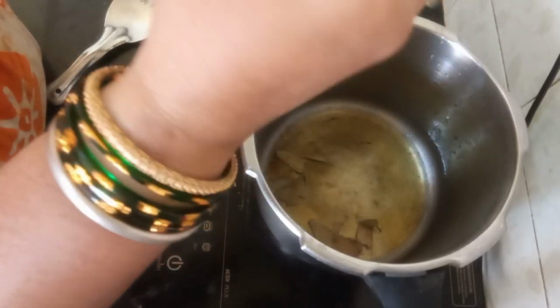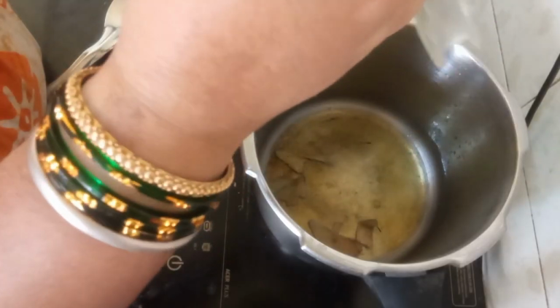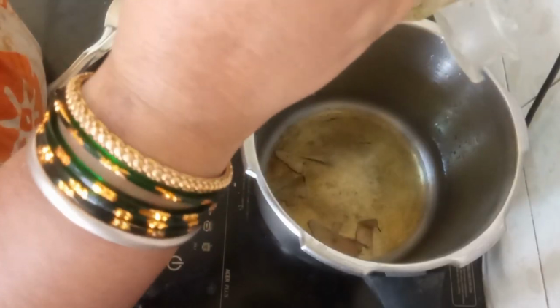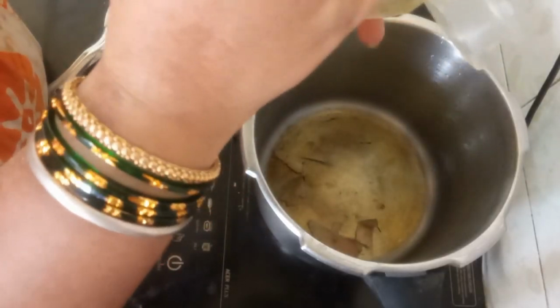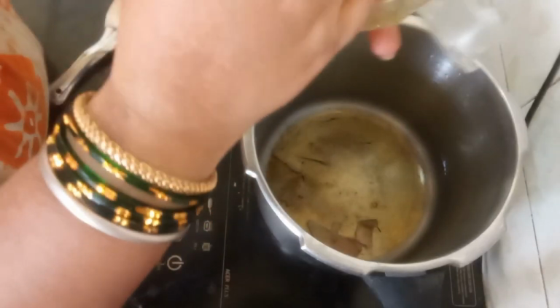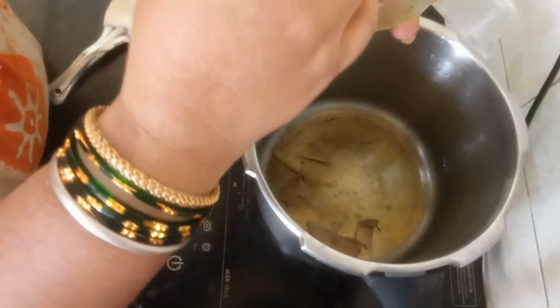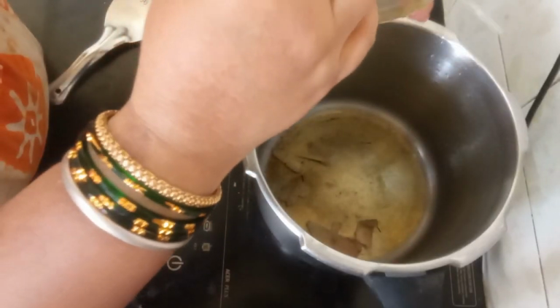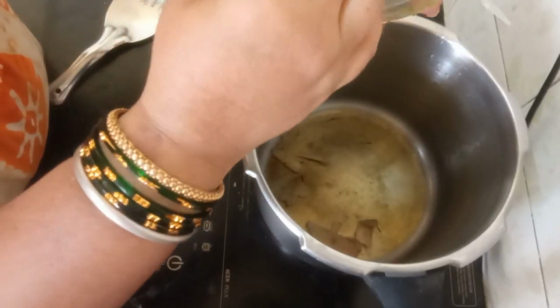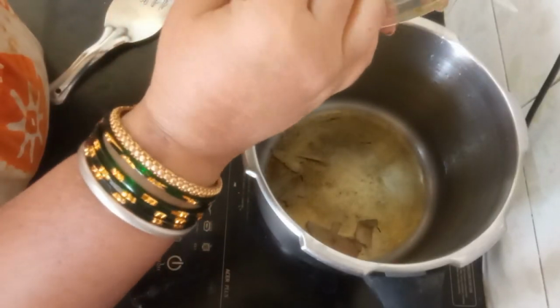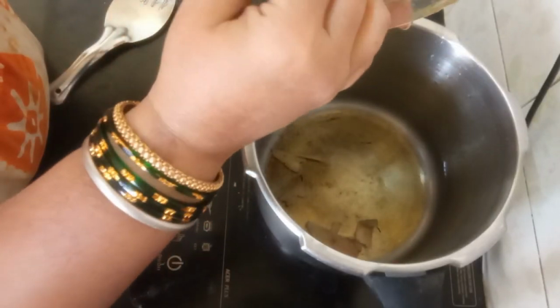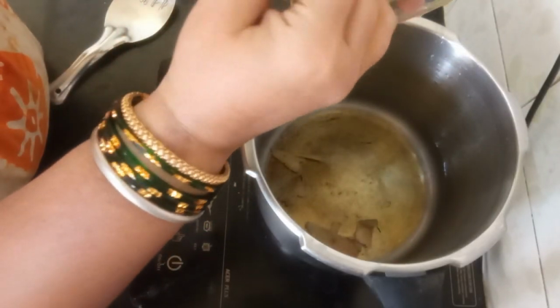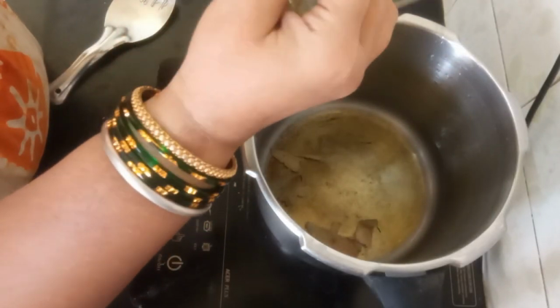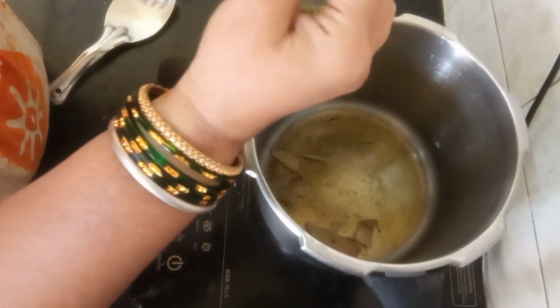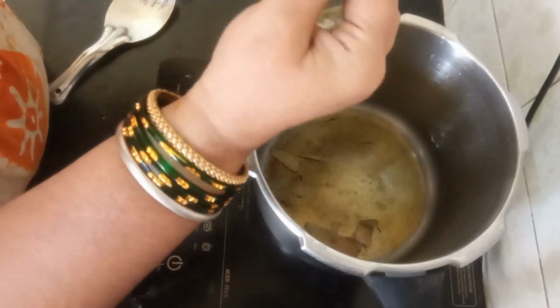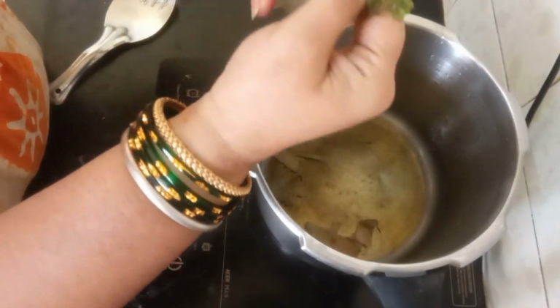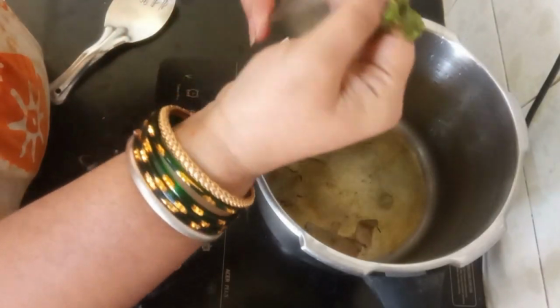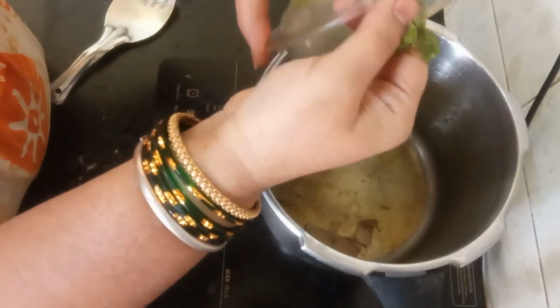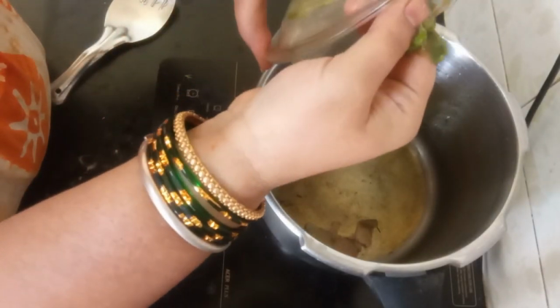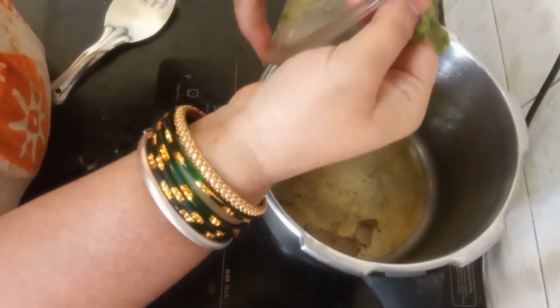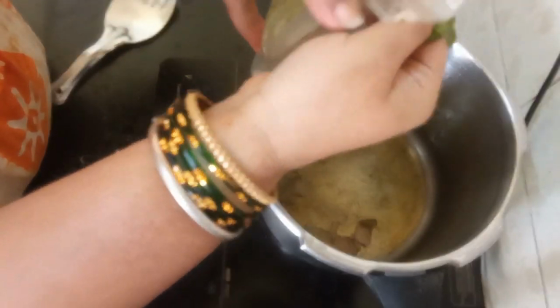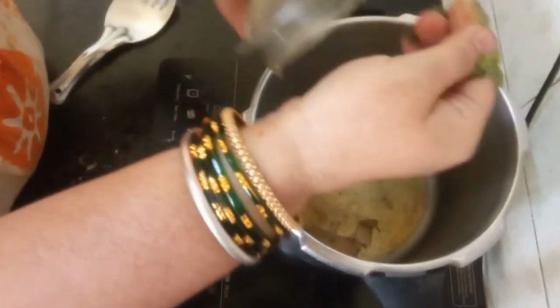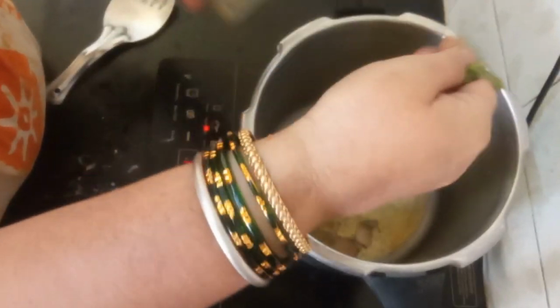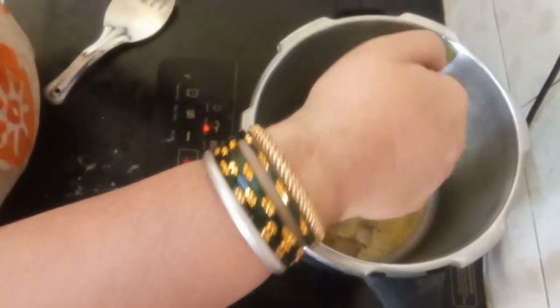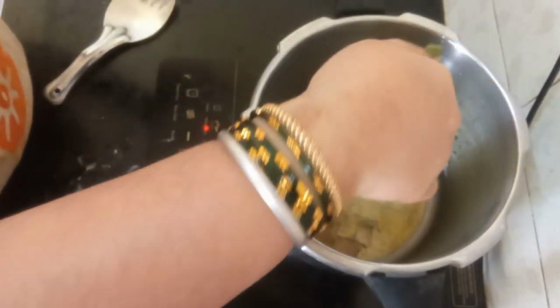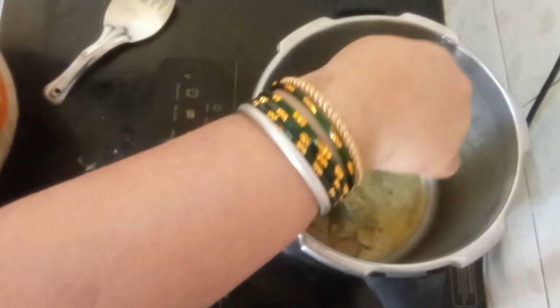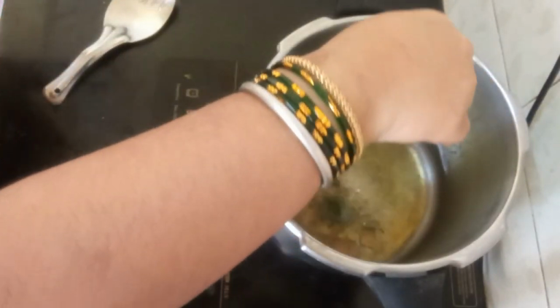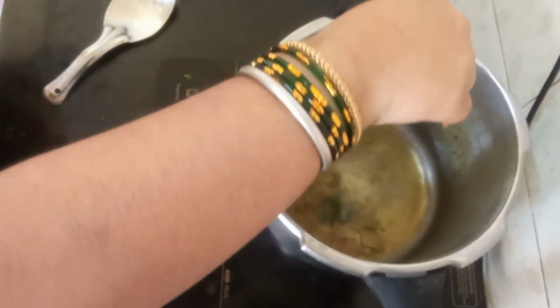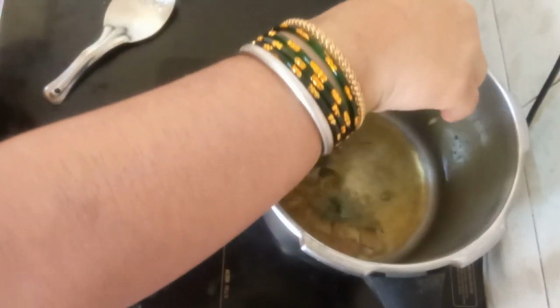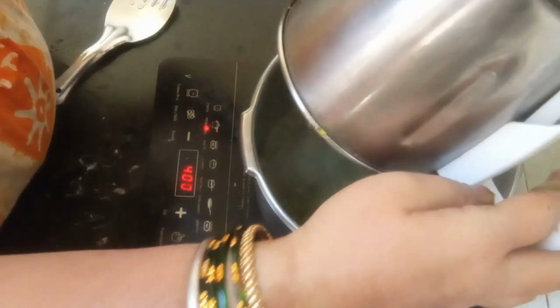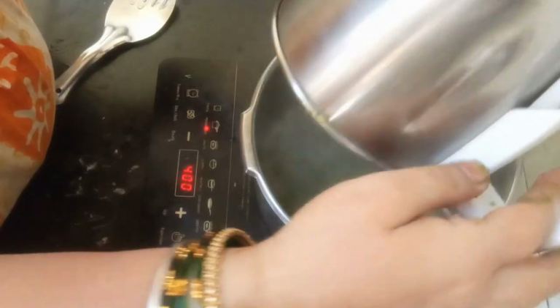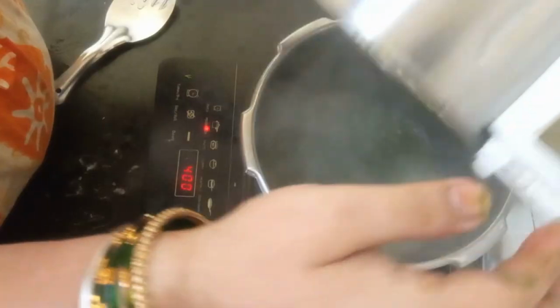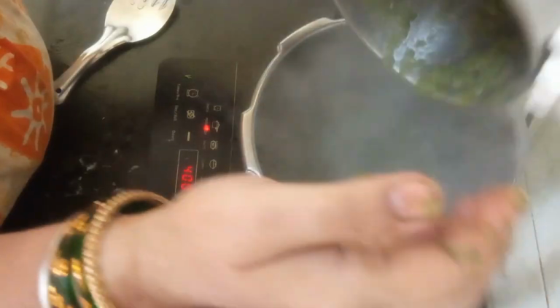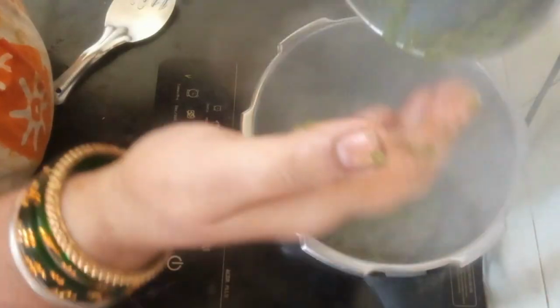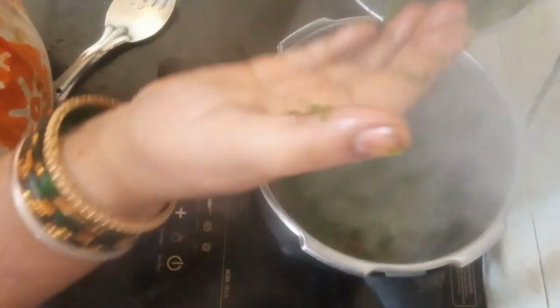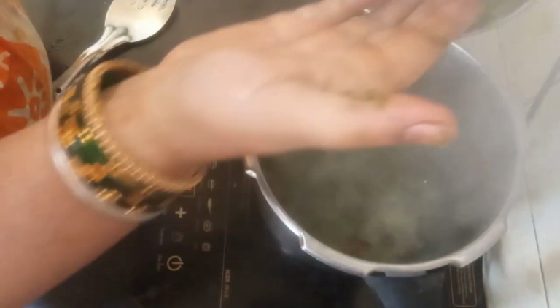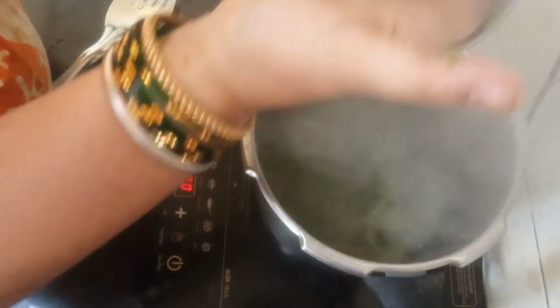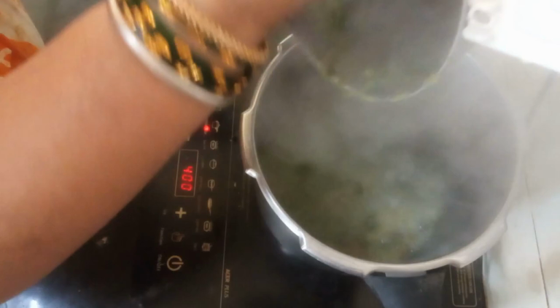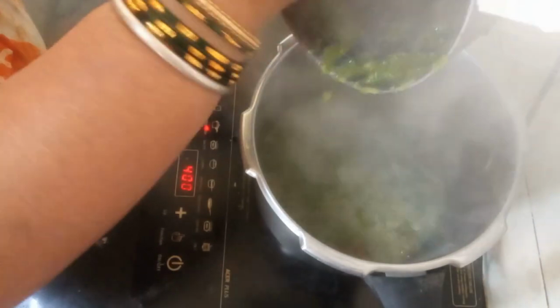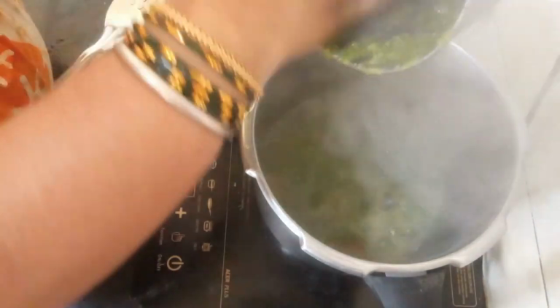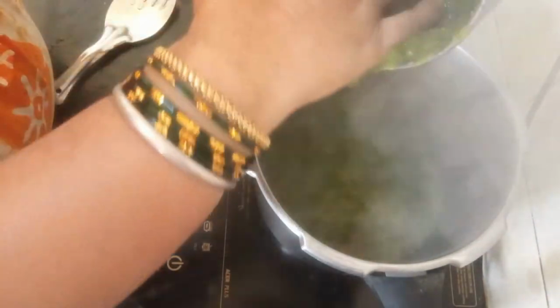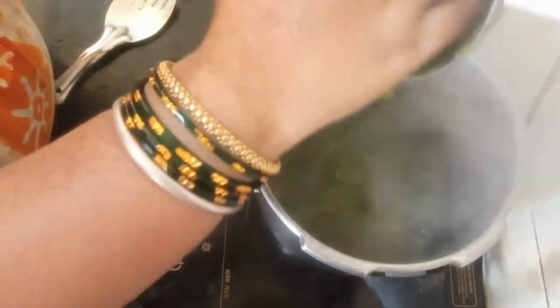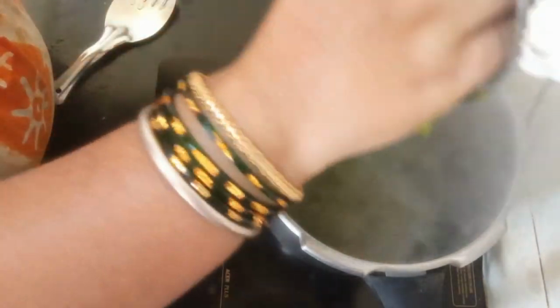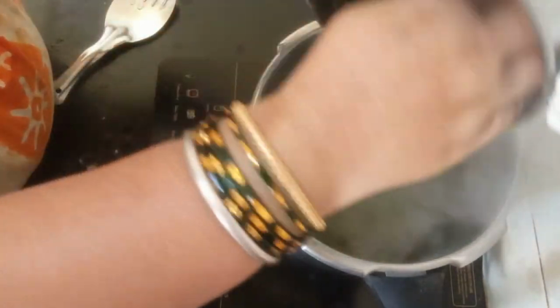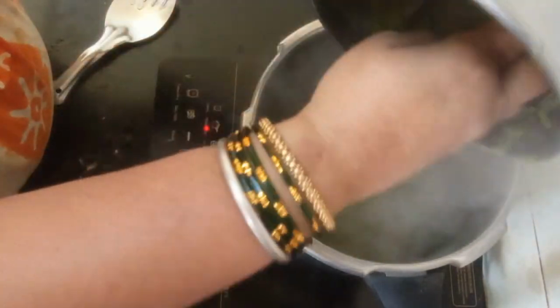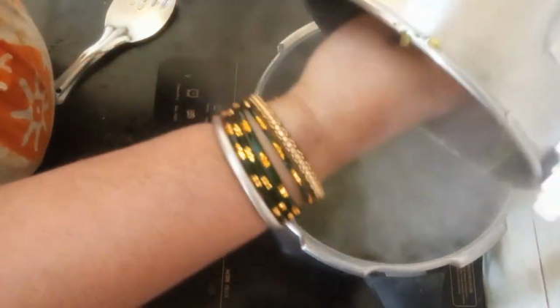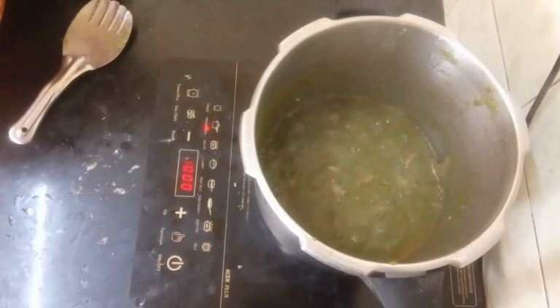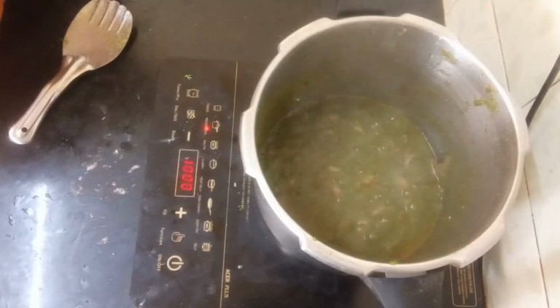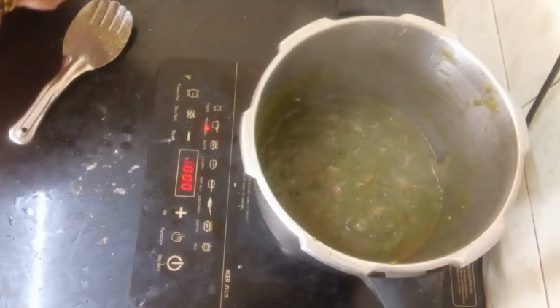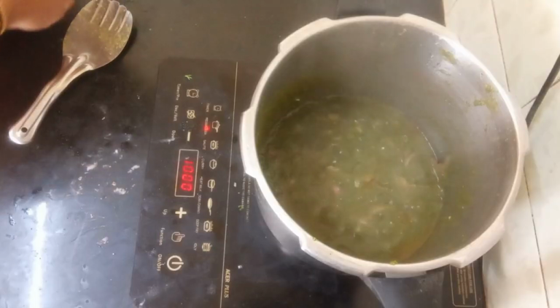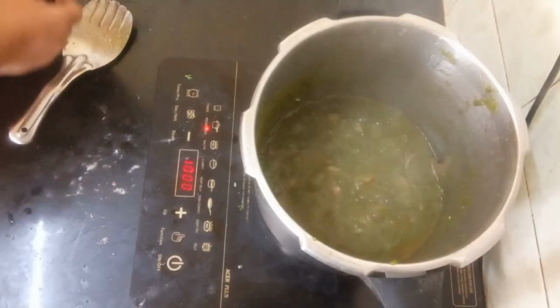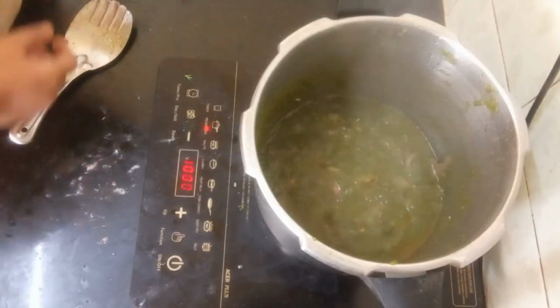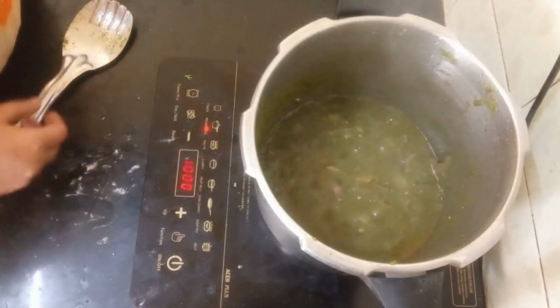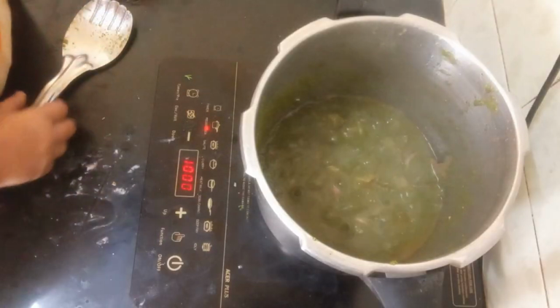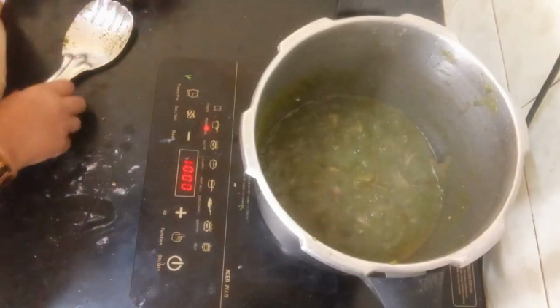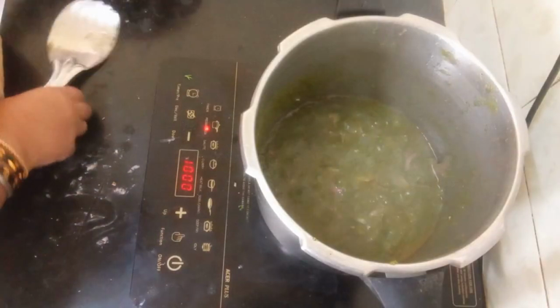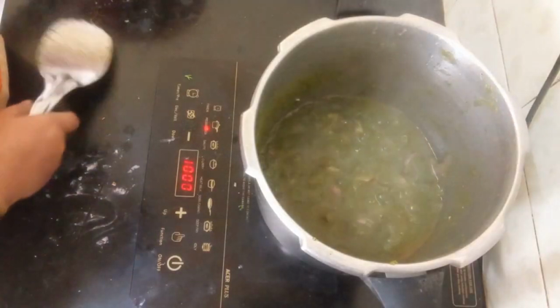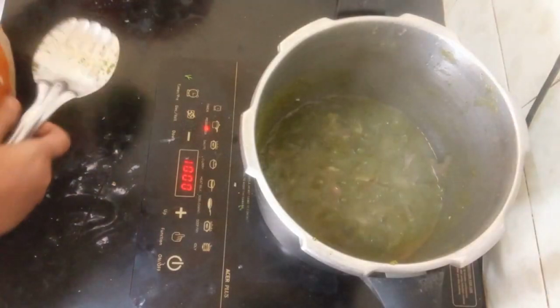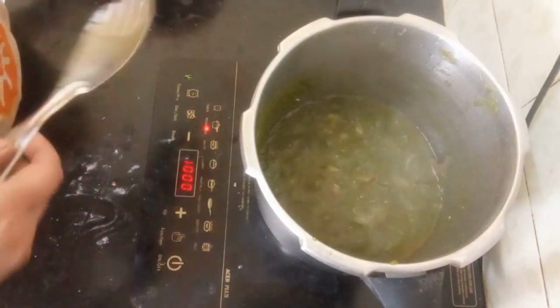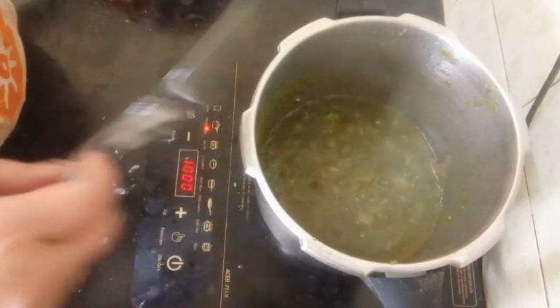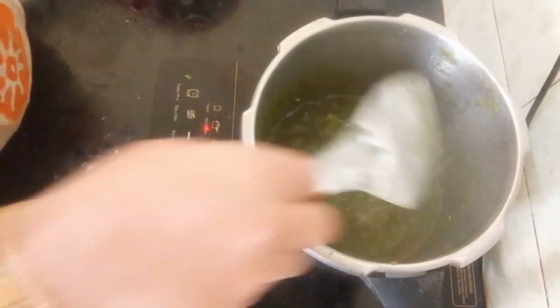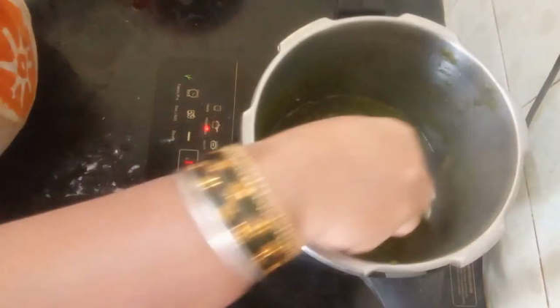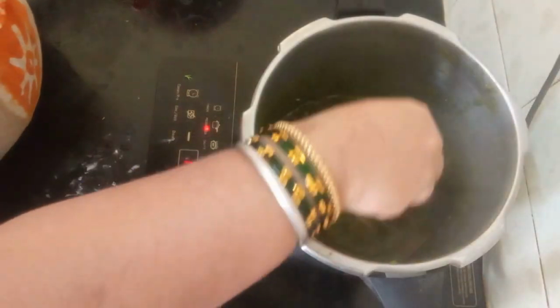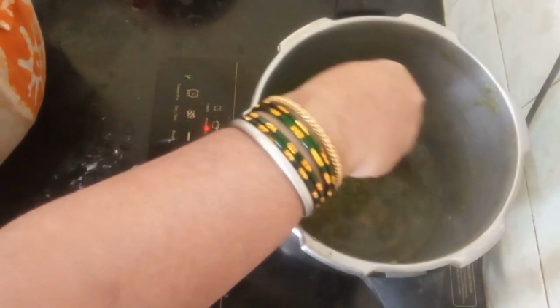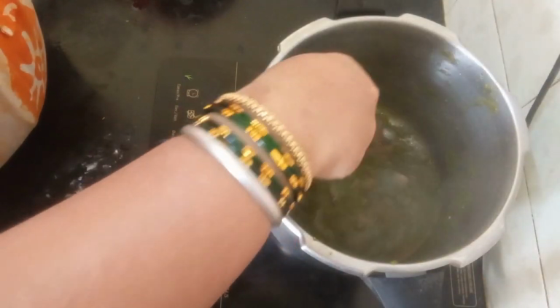Then incorporate the blended paste. Include all the vegetables shown in the ingredients.